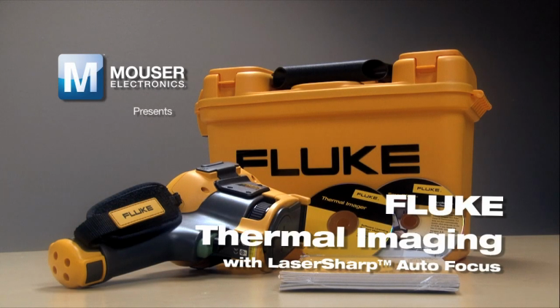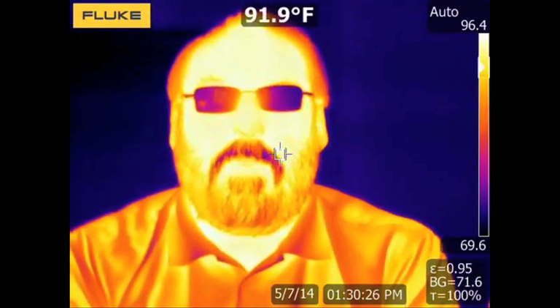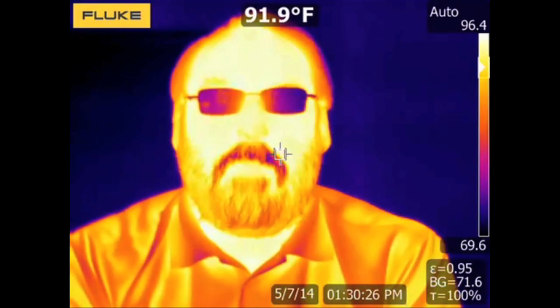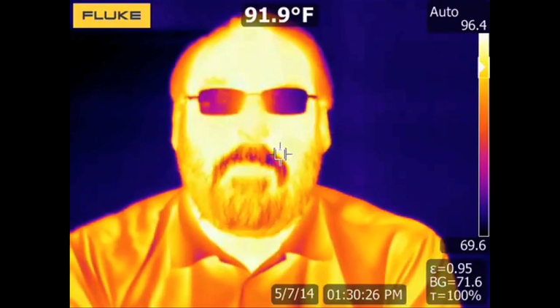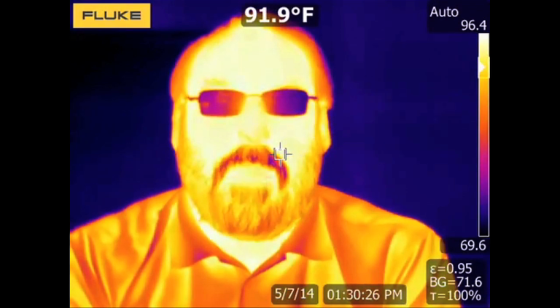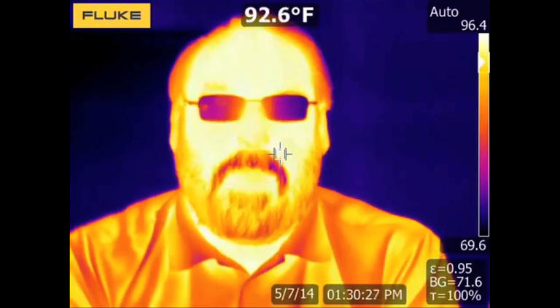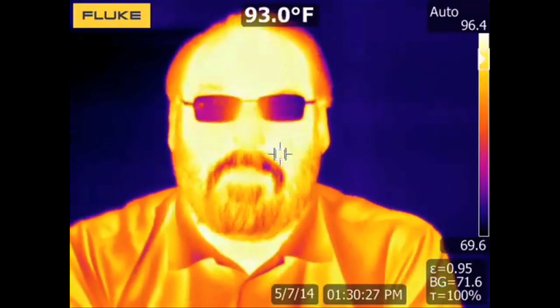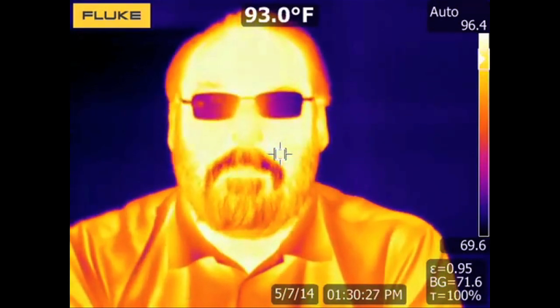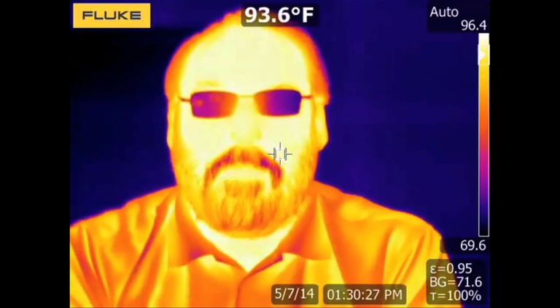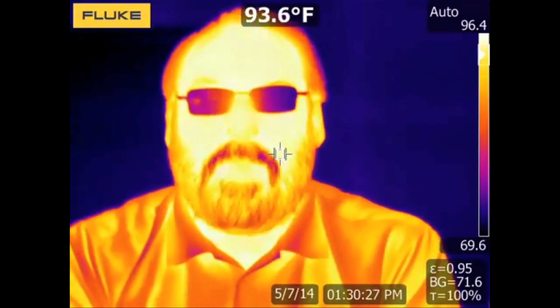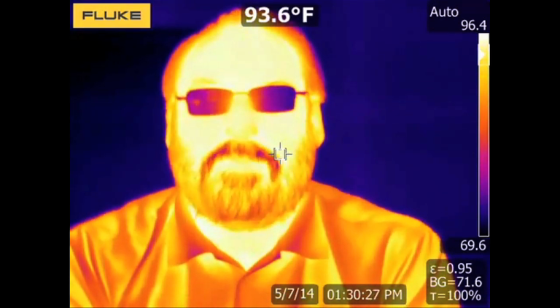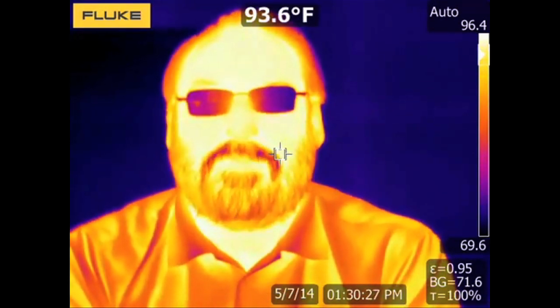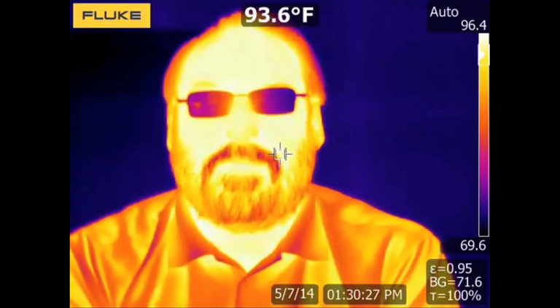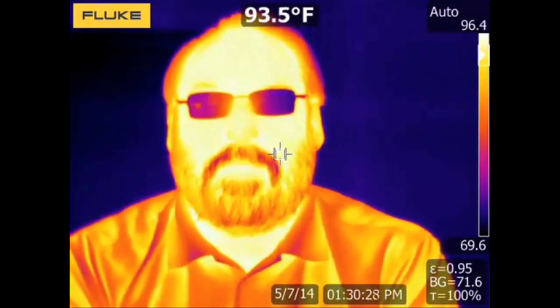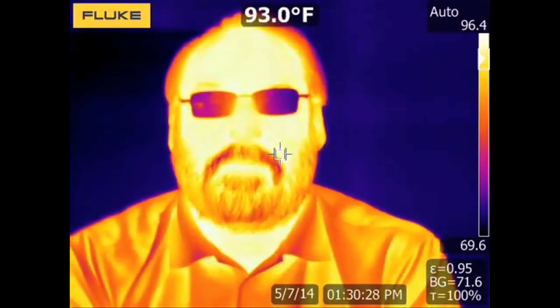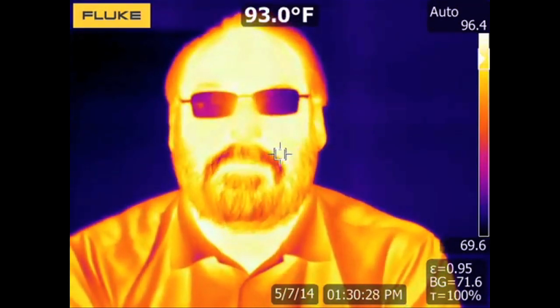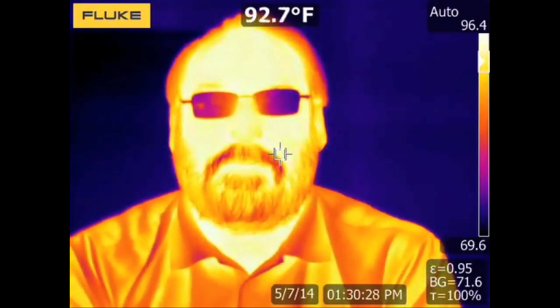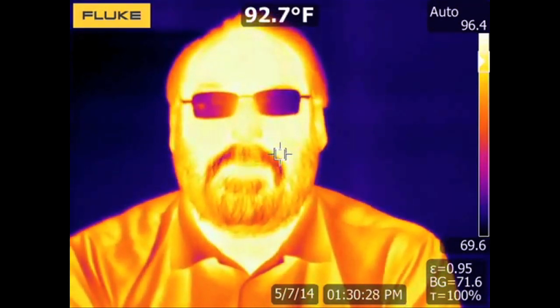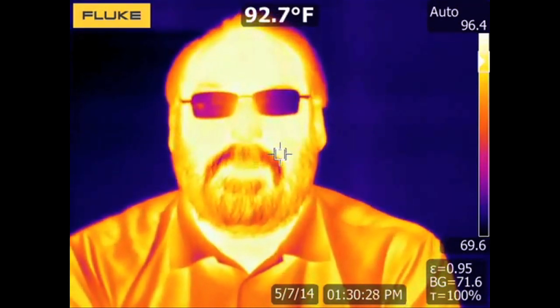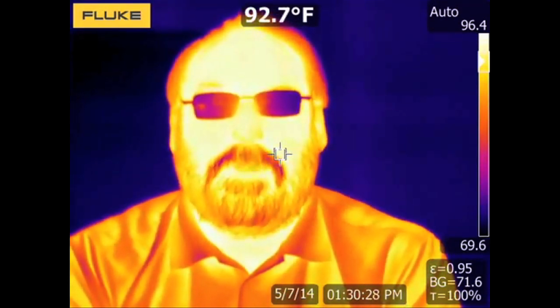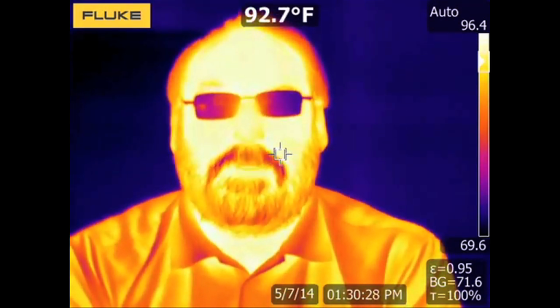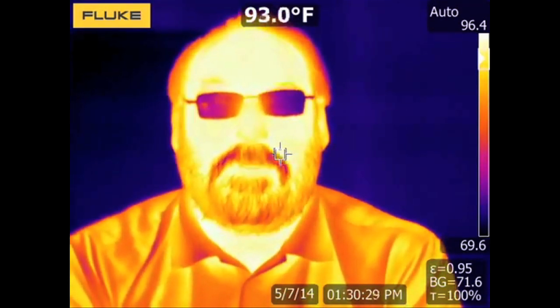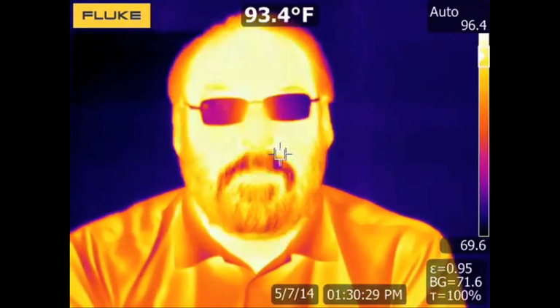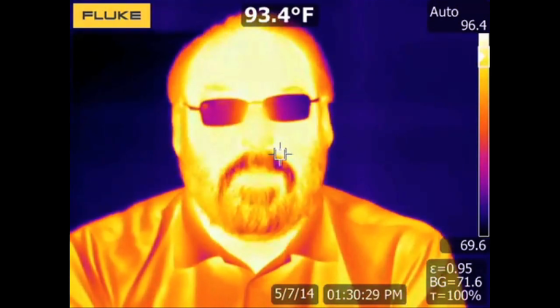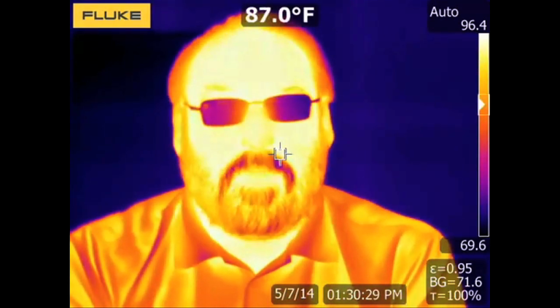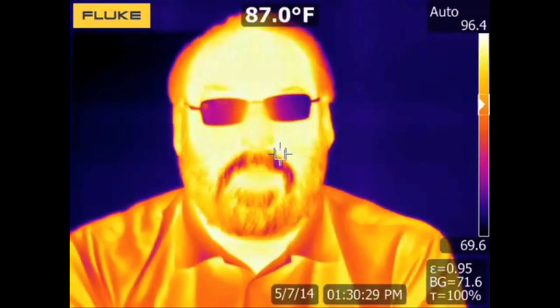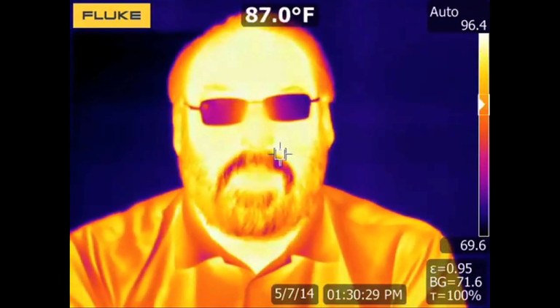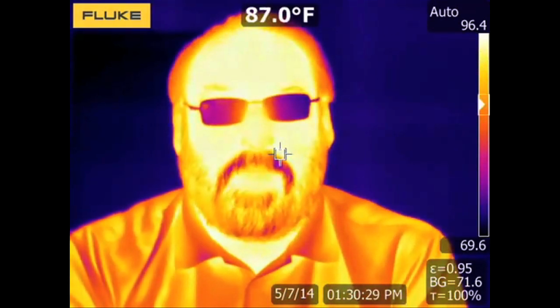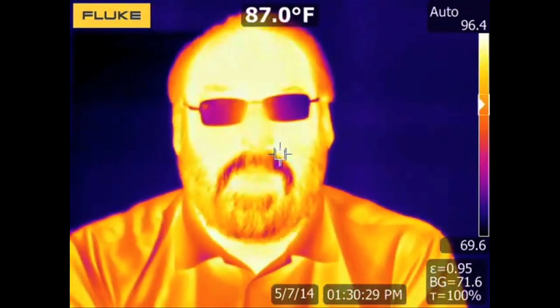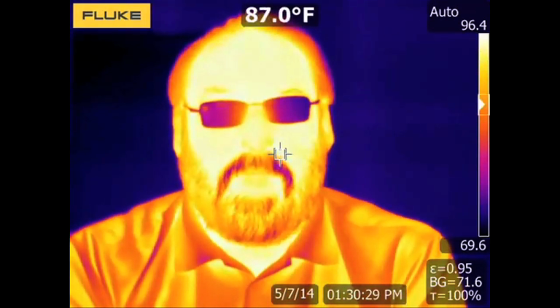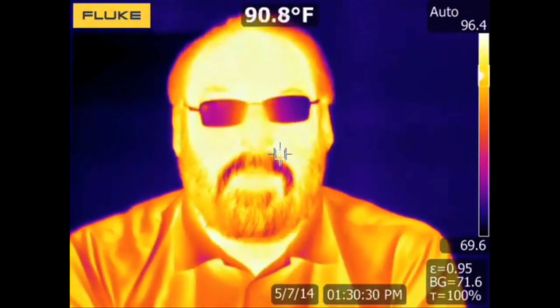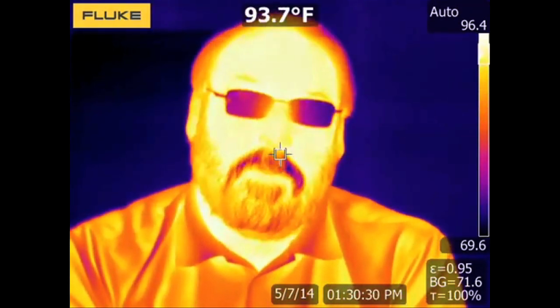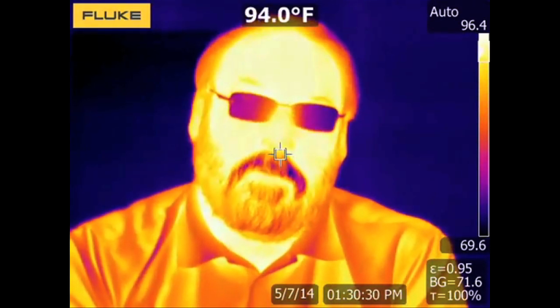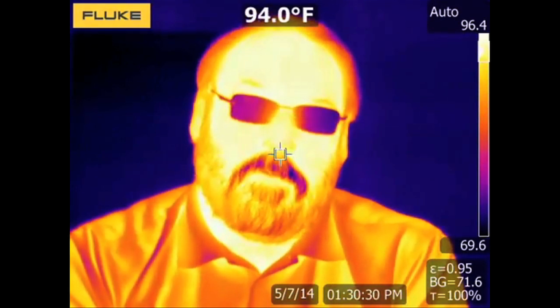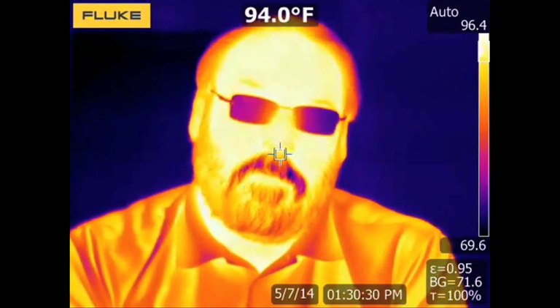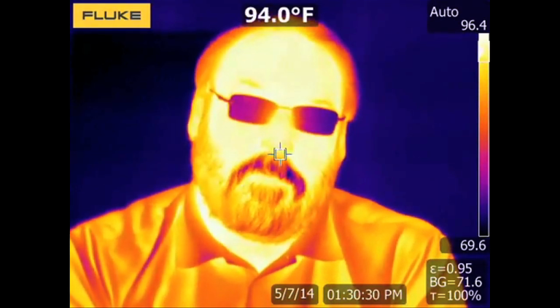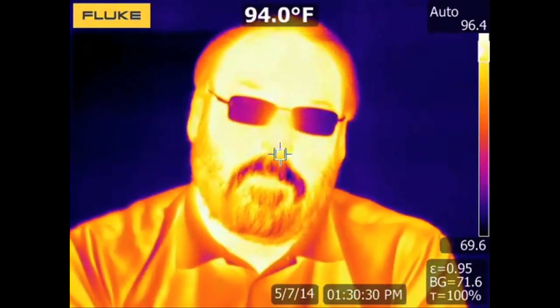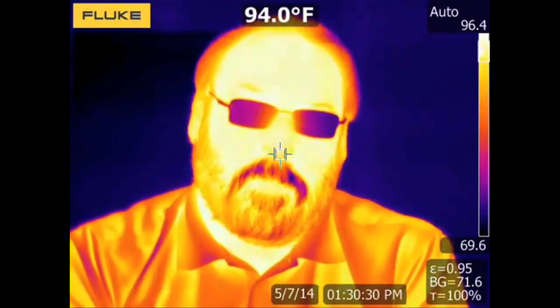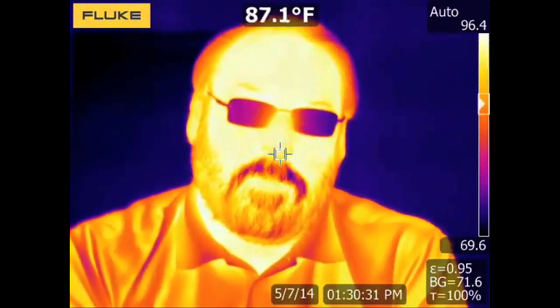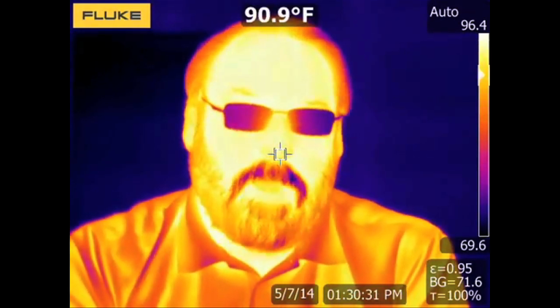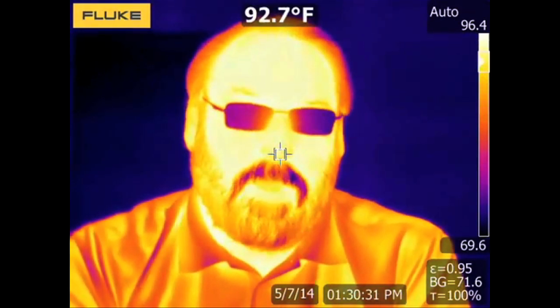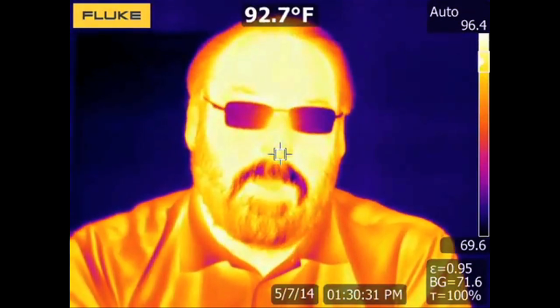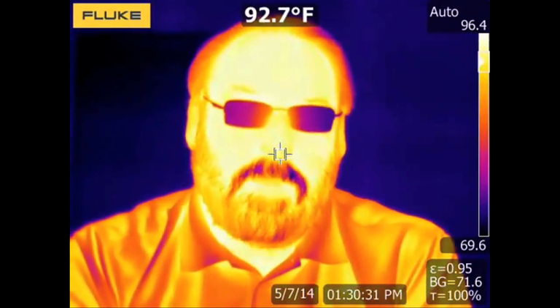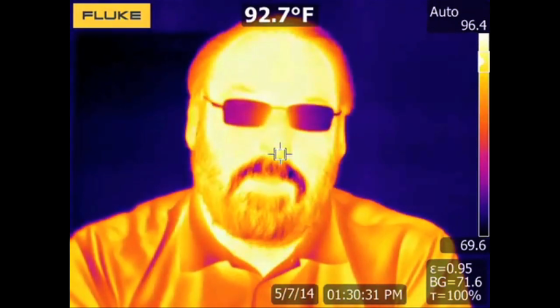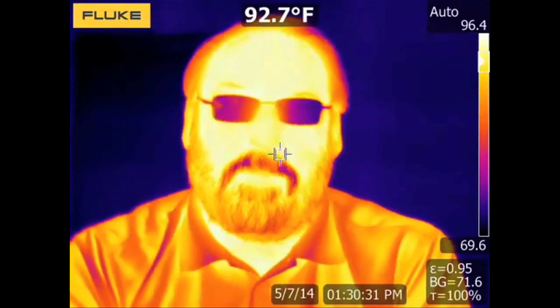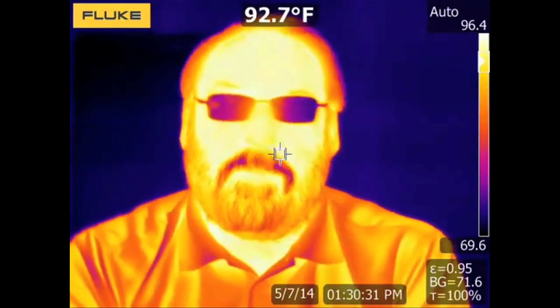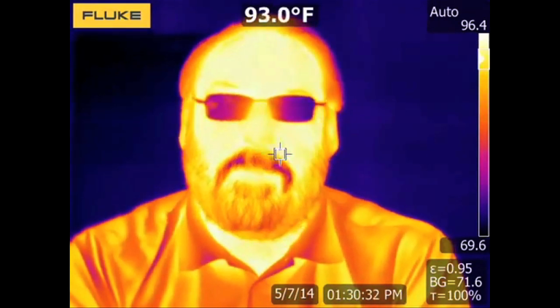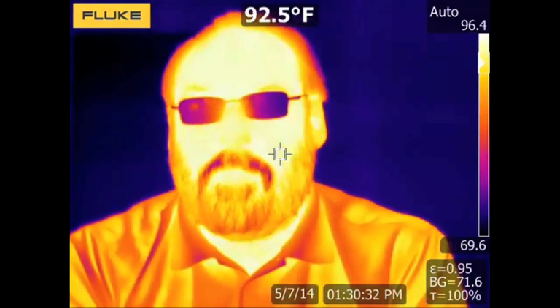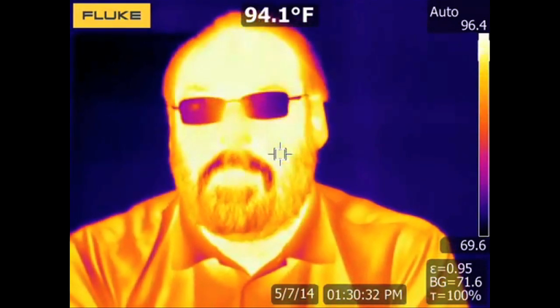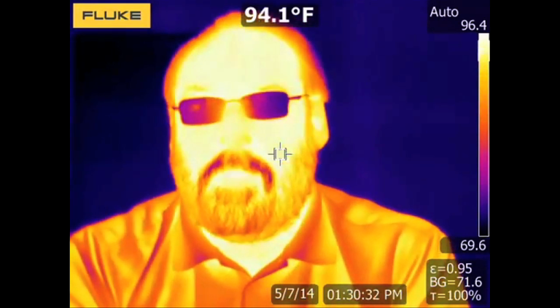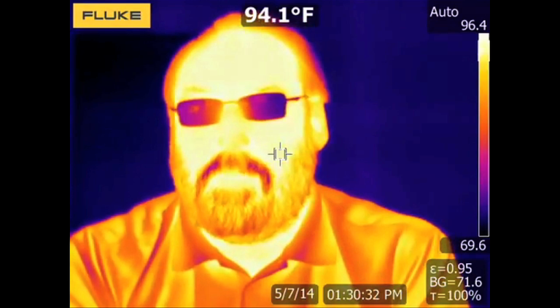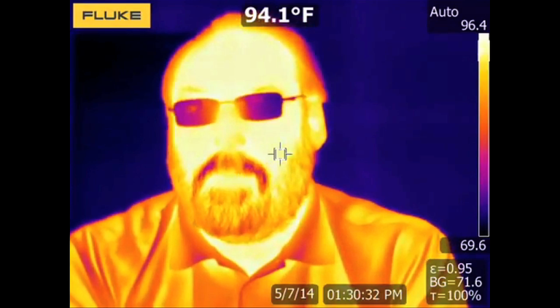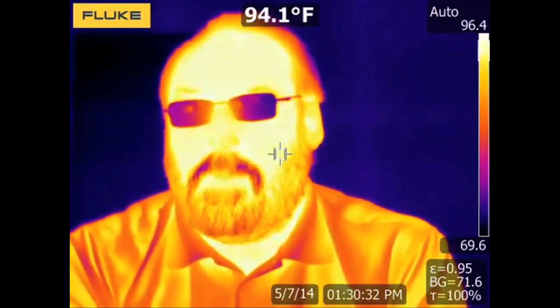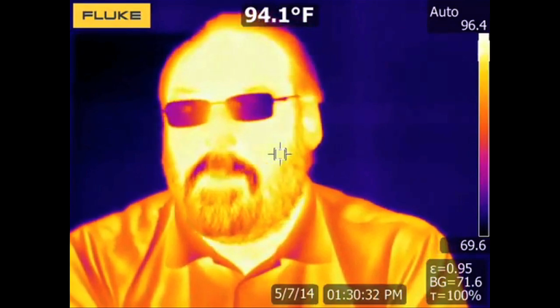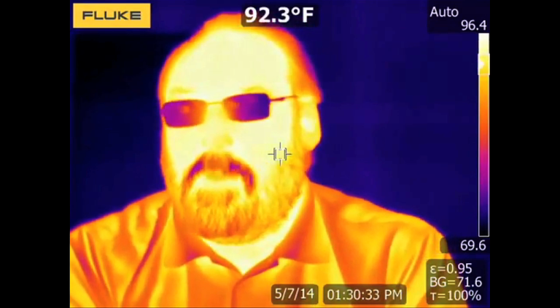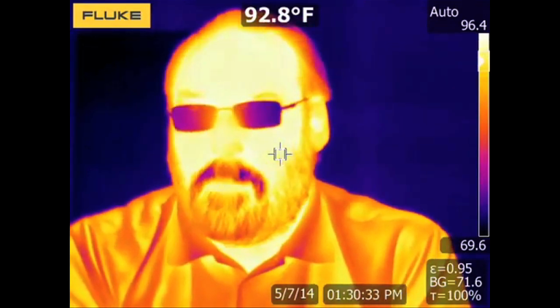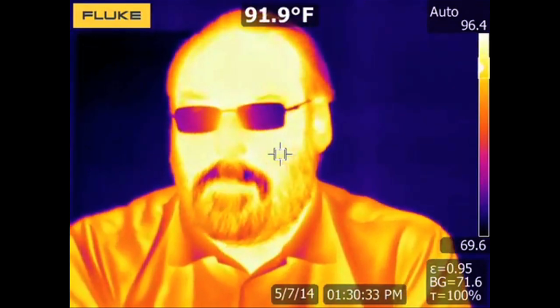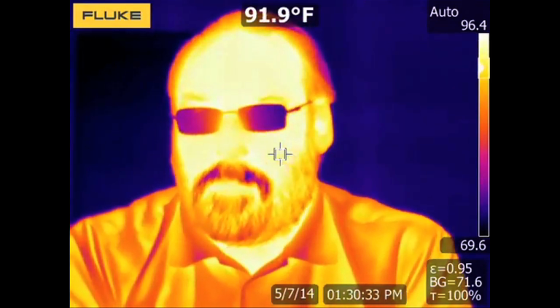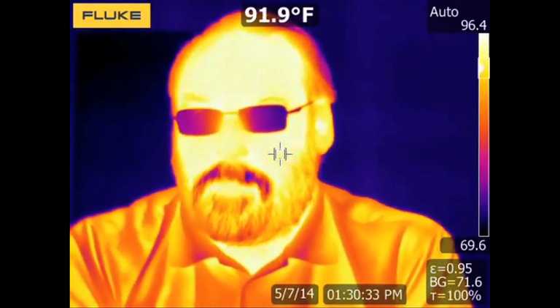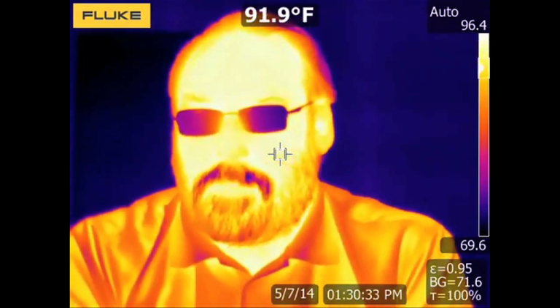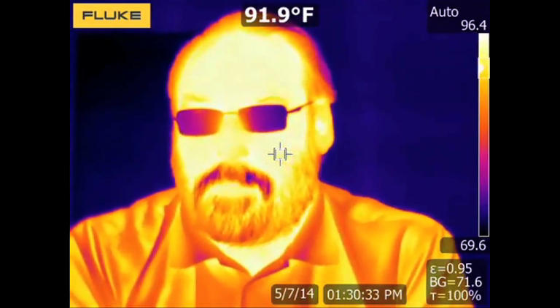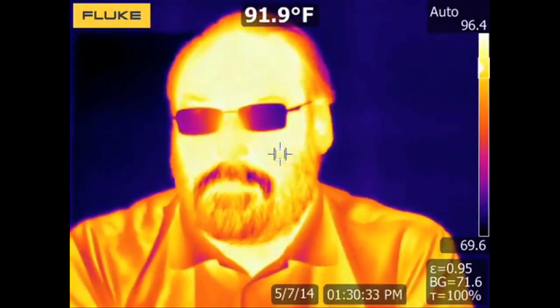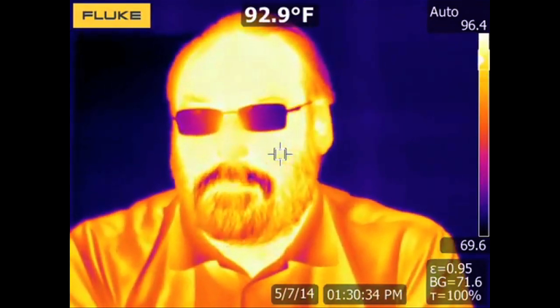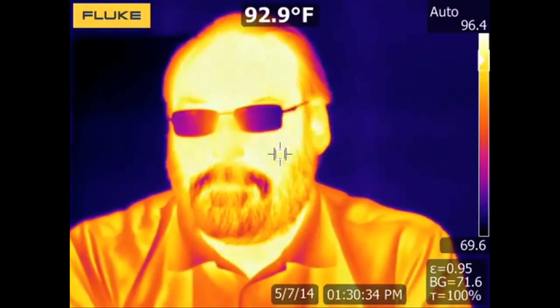Hello, I'm Hank Graham with Mauser Electronics. Today we're going to be looking at the Fluke TI-400 thermal imager.